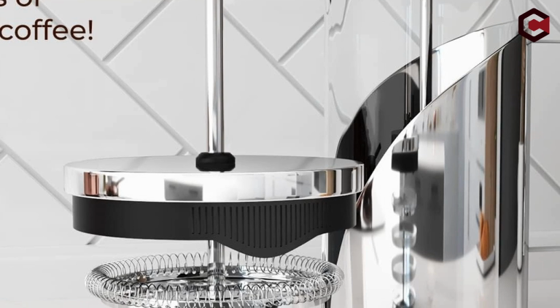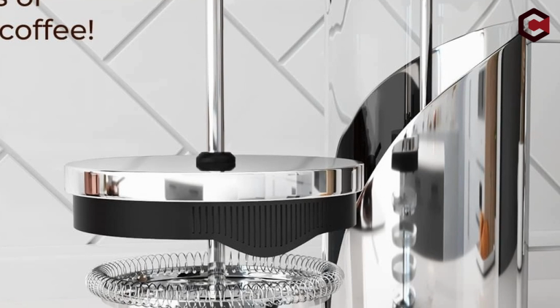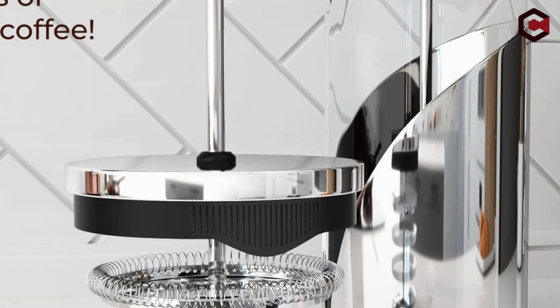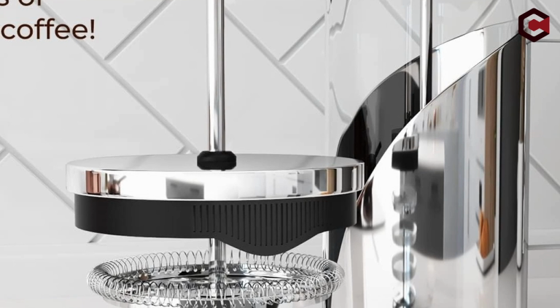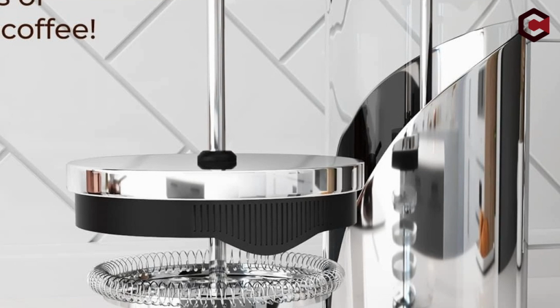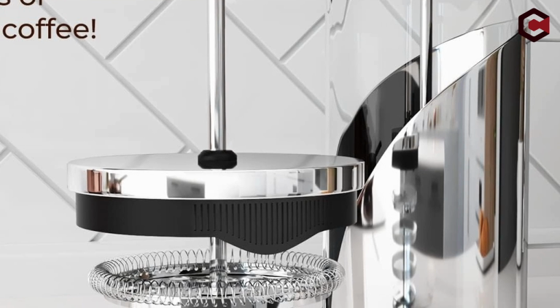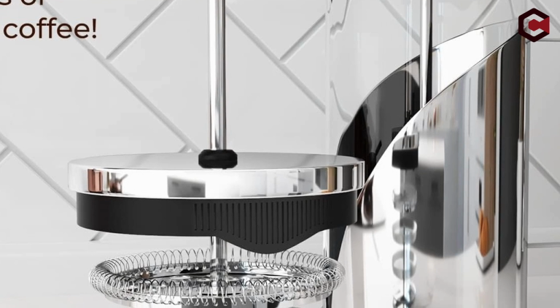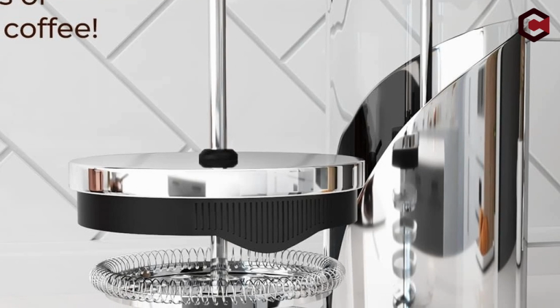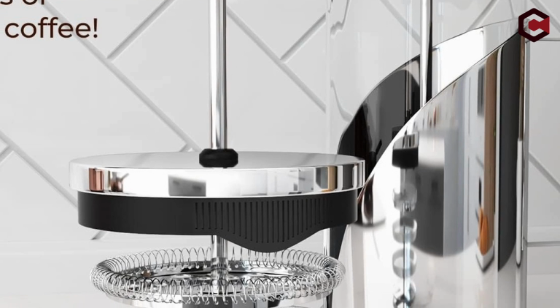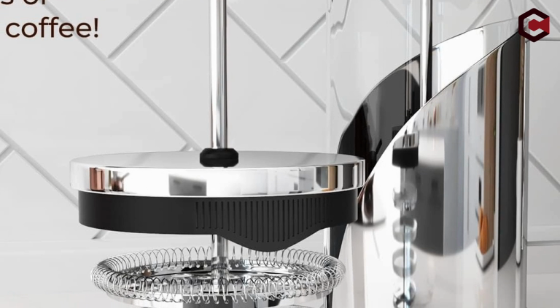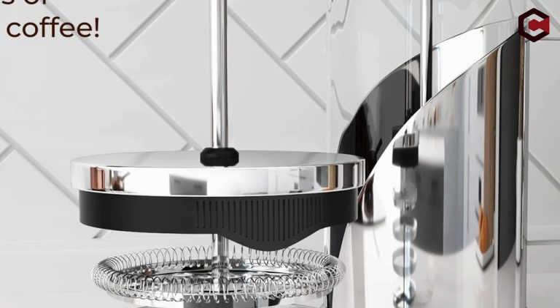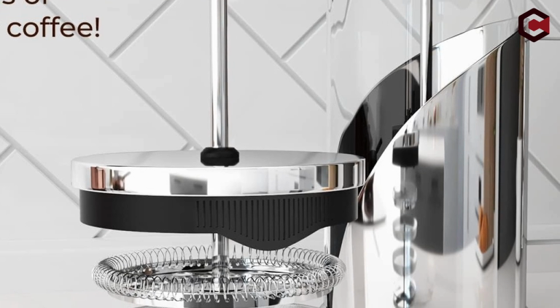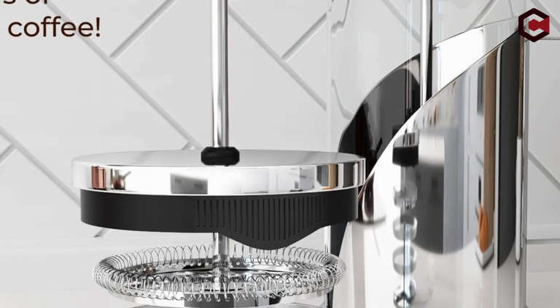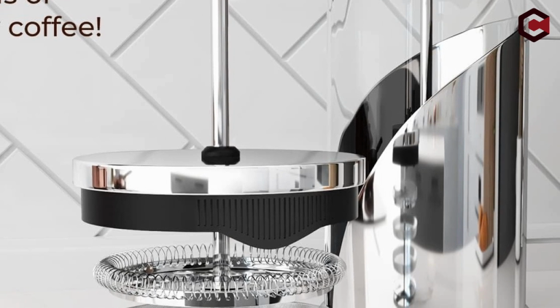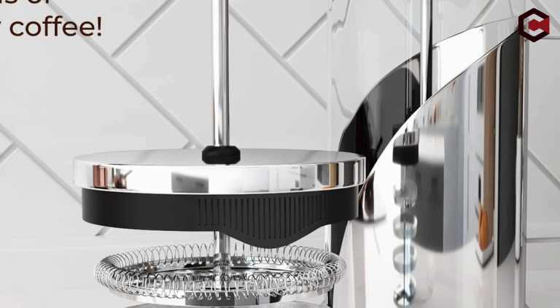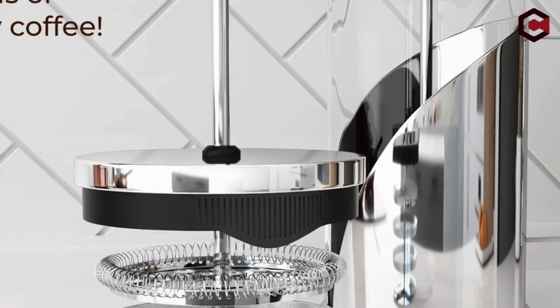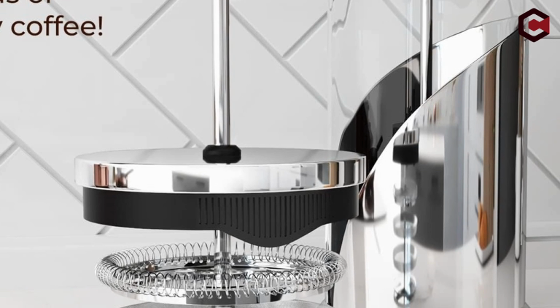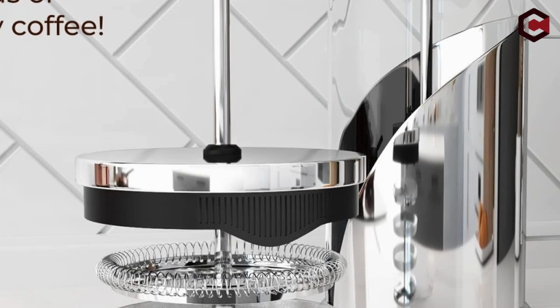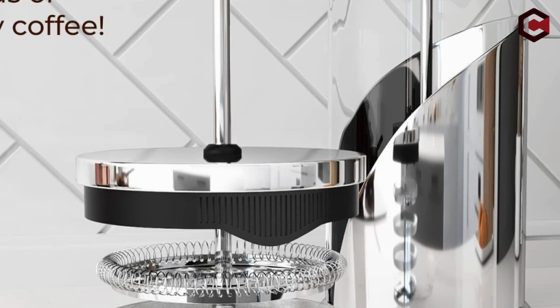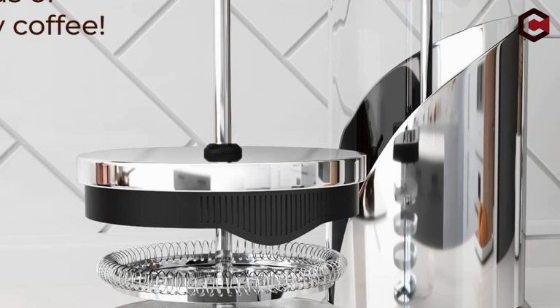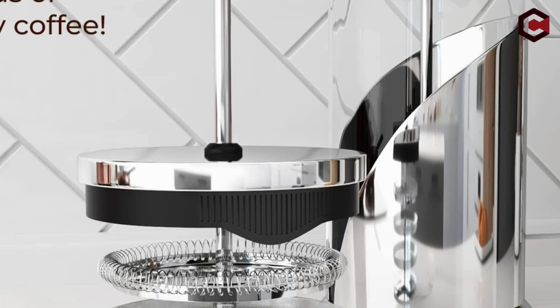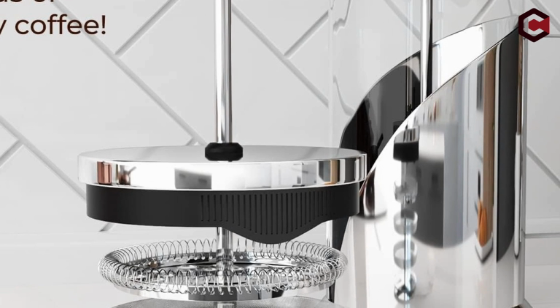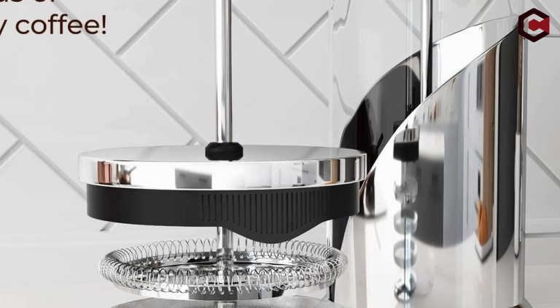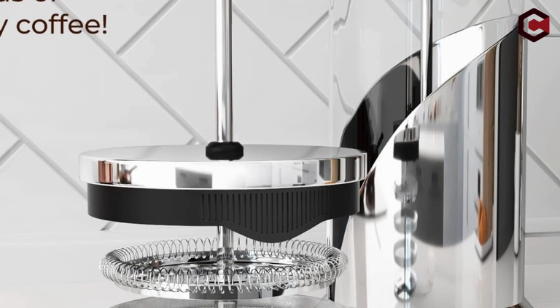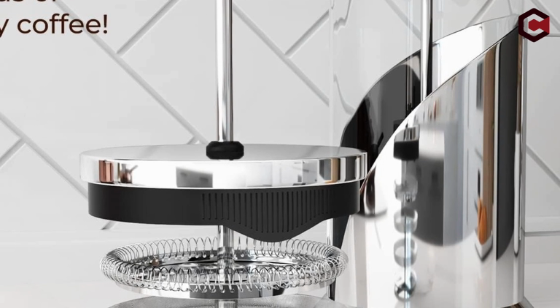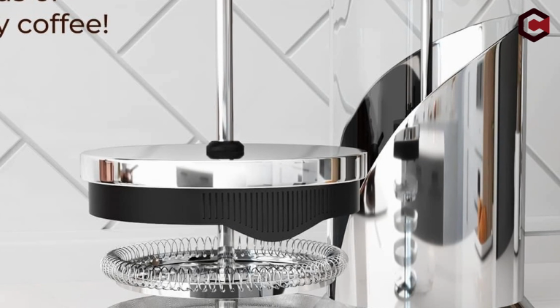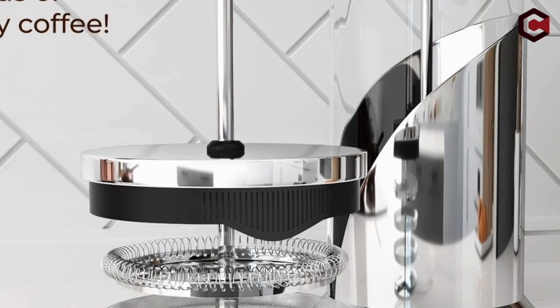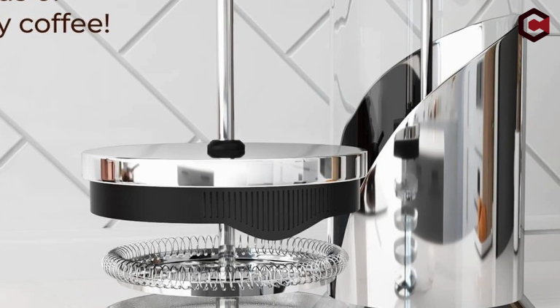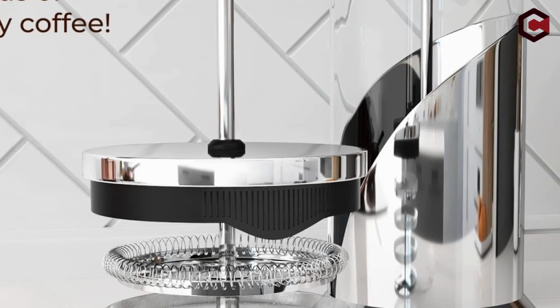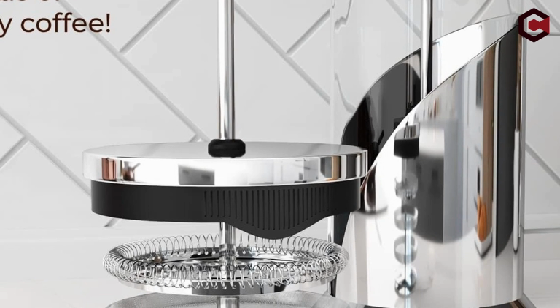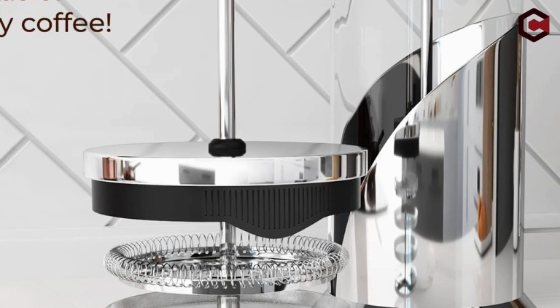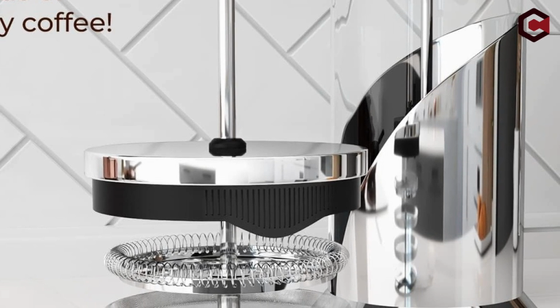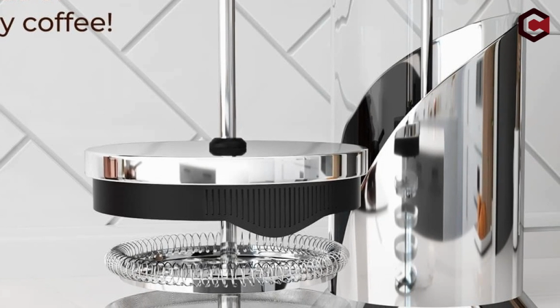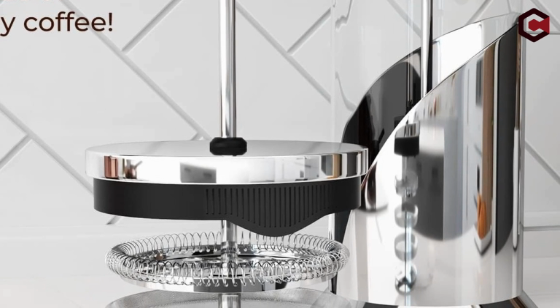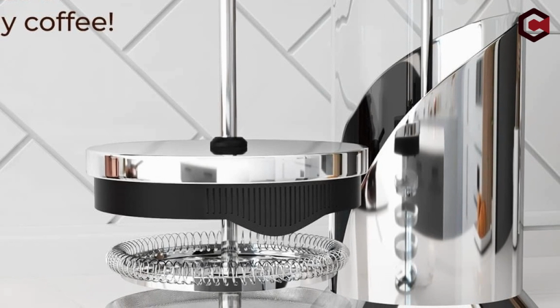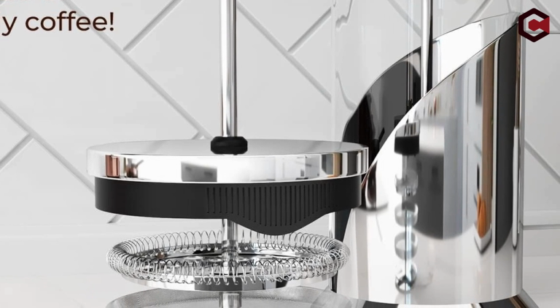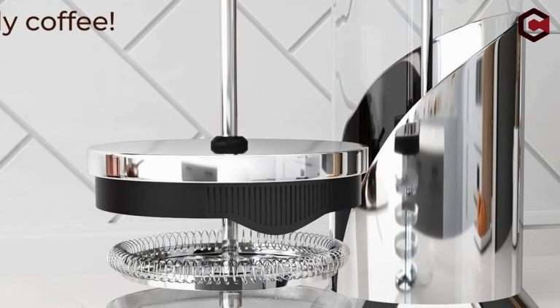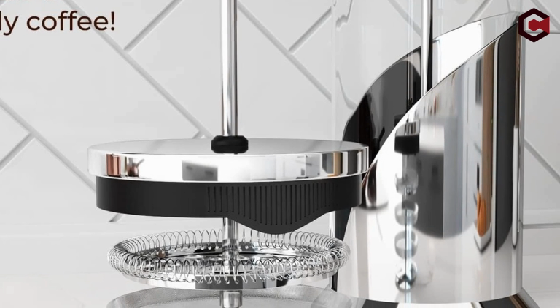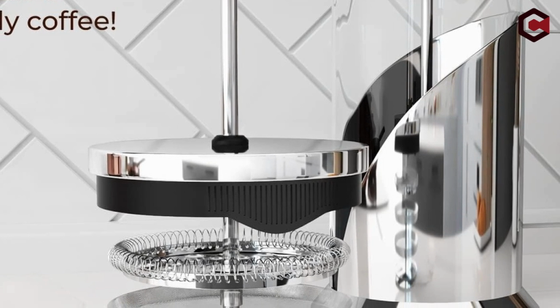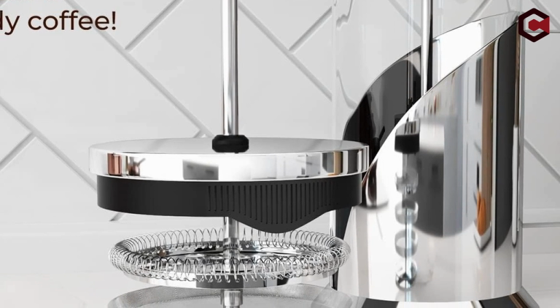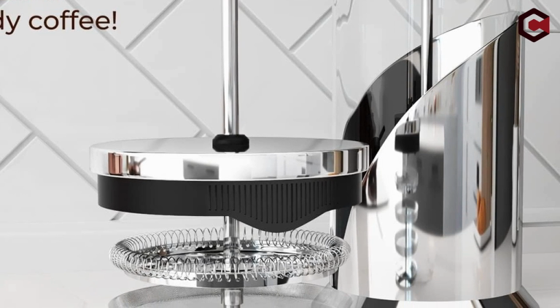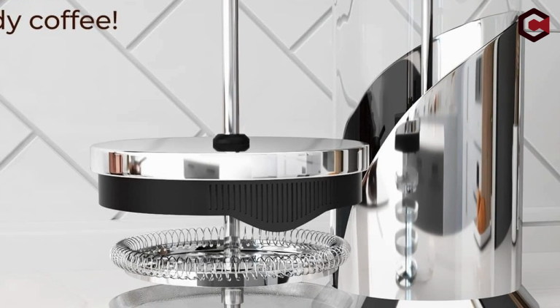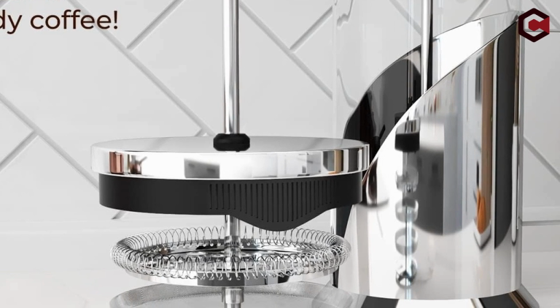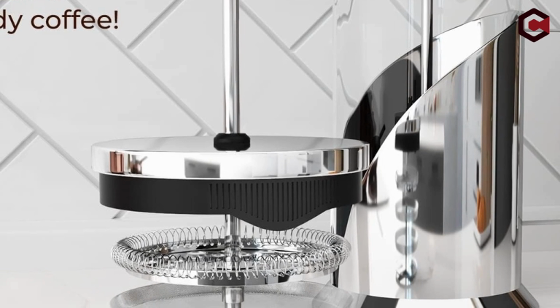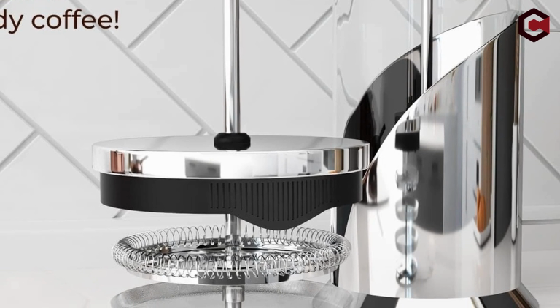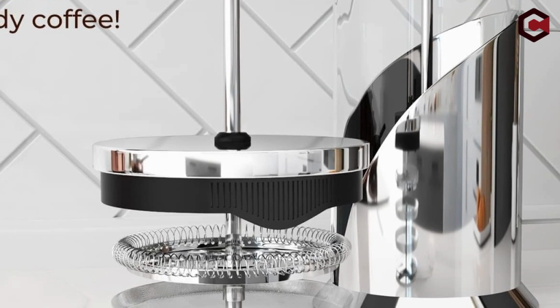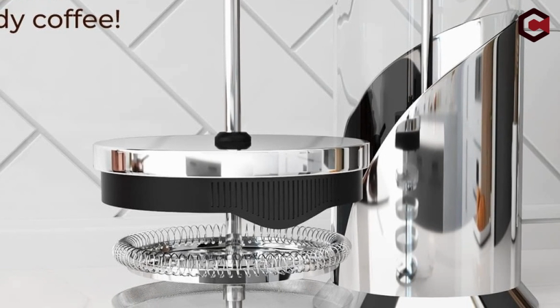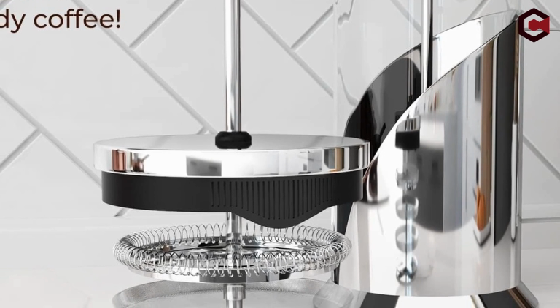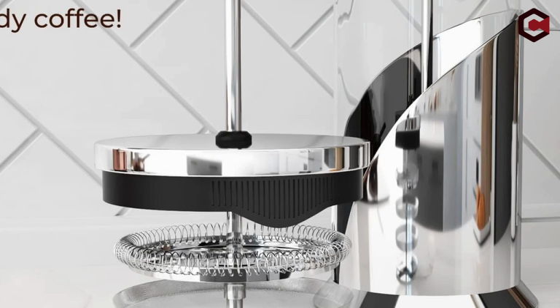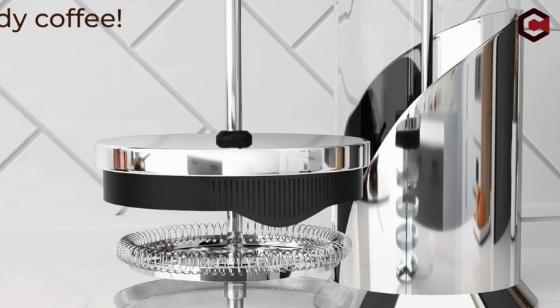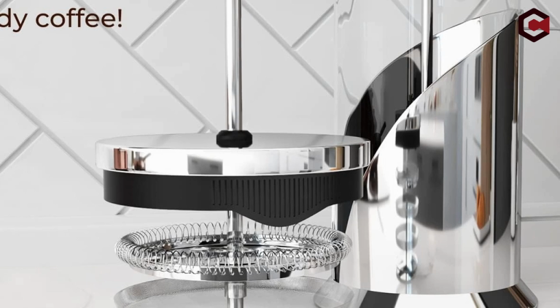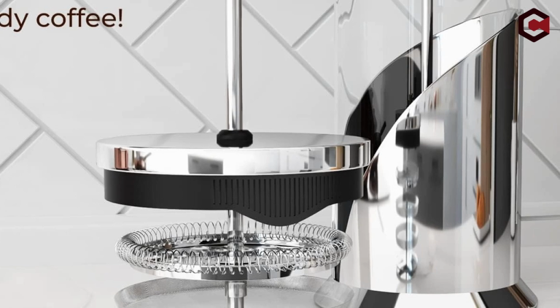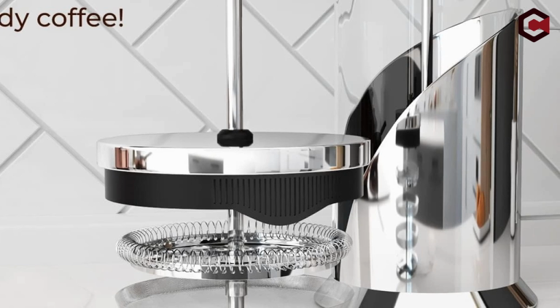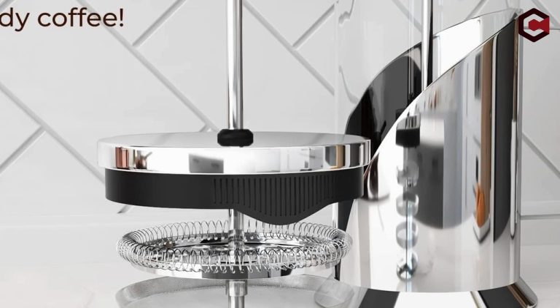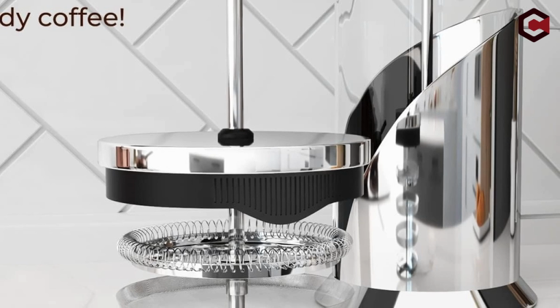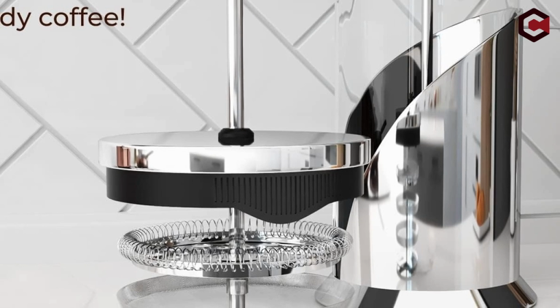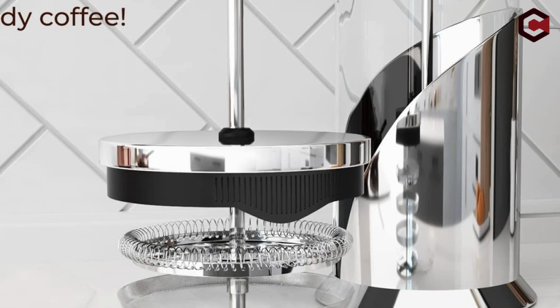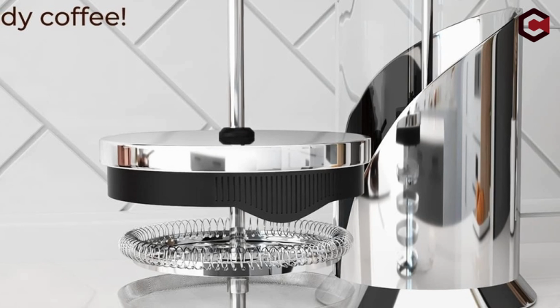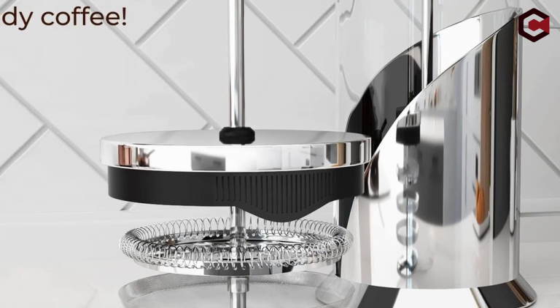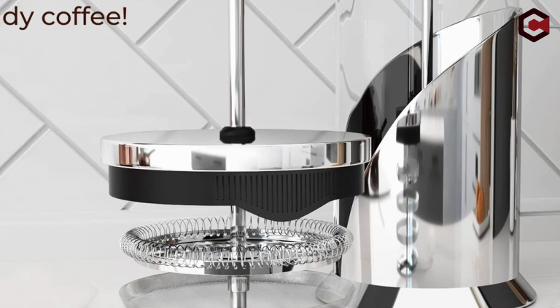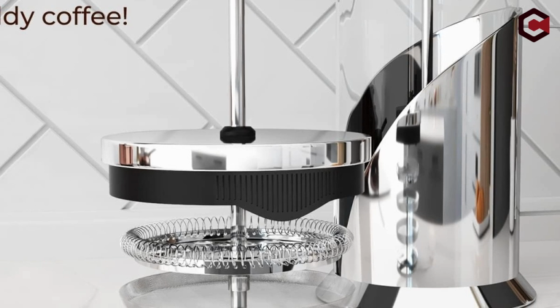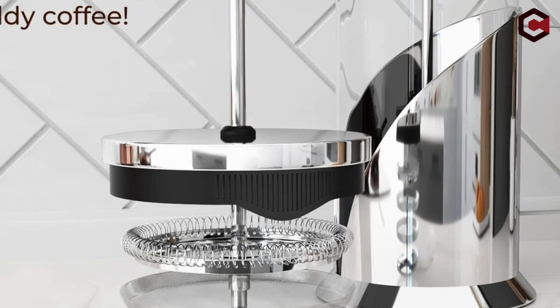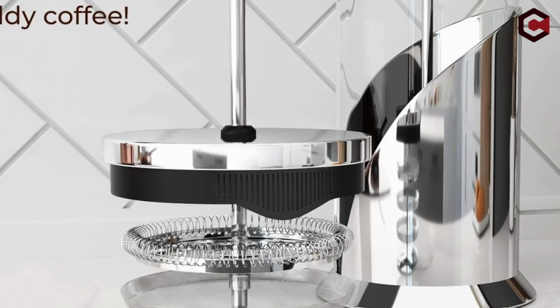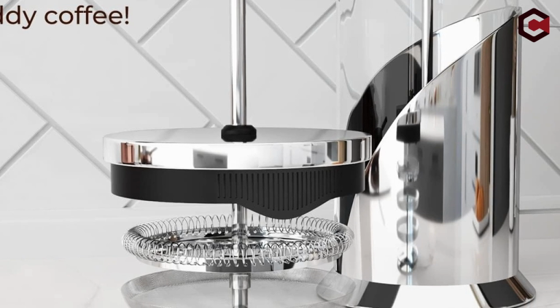By using a French press instead of an expensive coffee shop beverage or disposable paper filters, you can cut your daily spending.